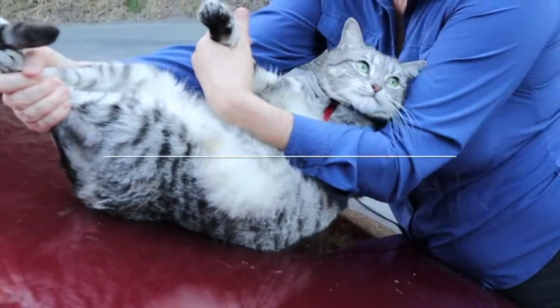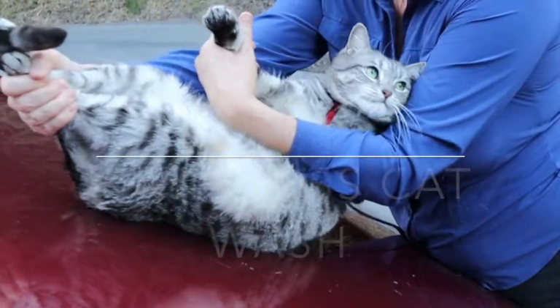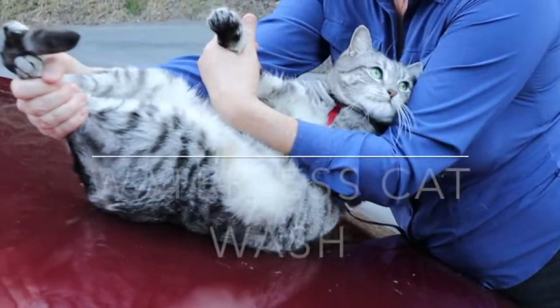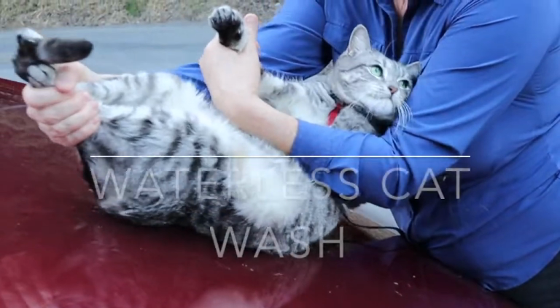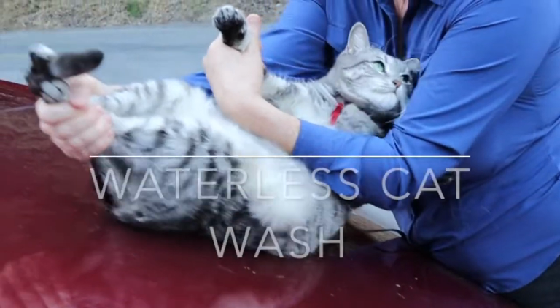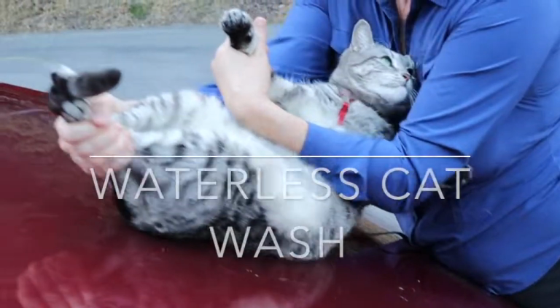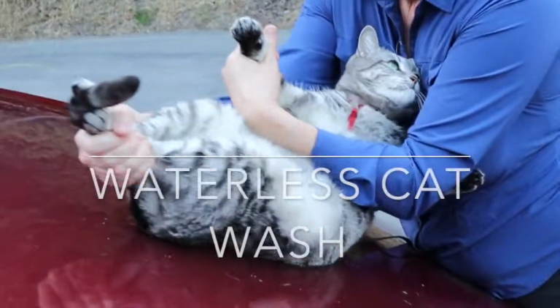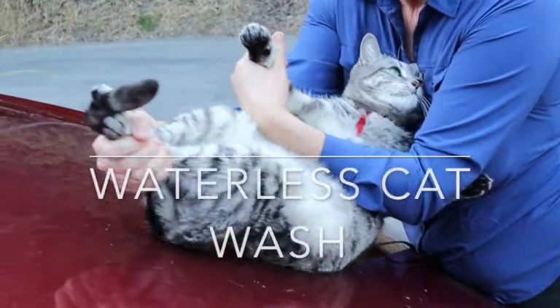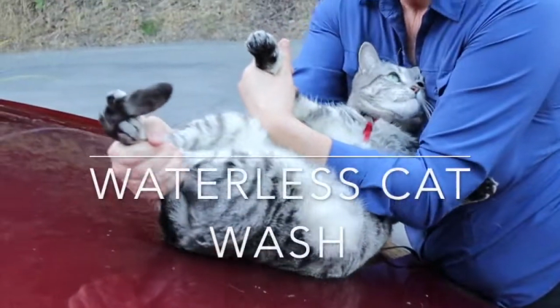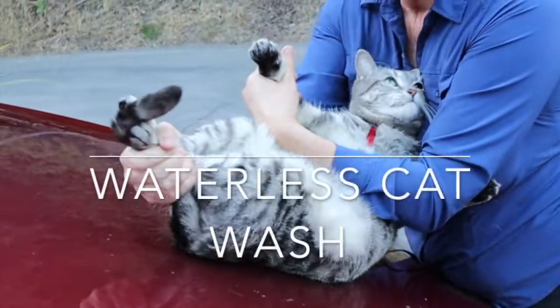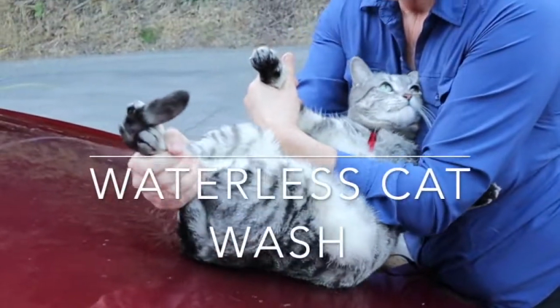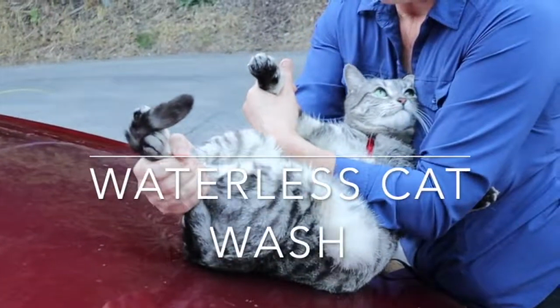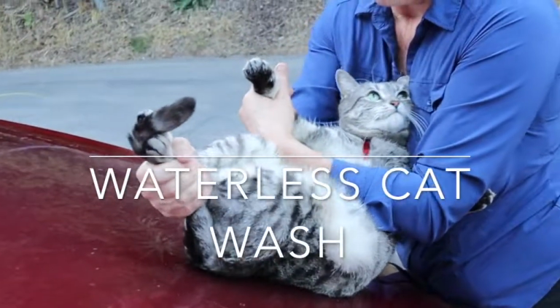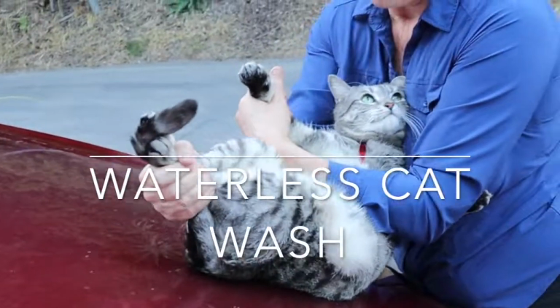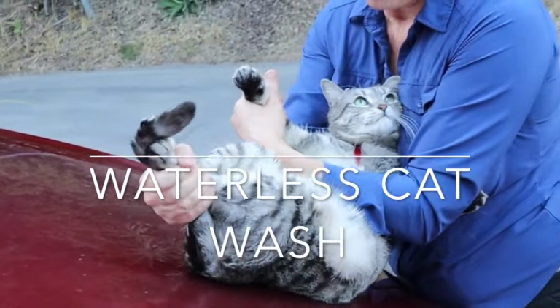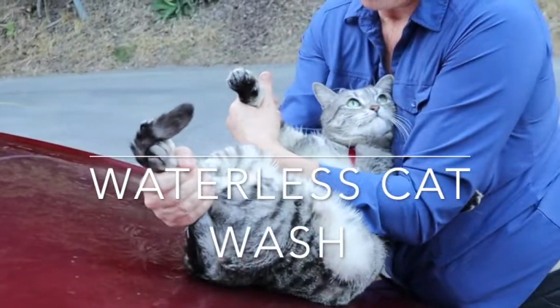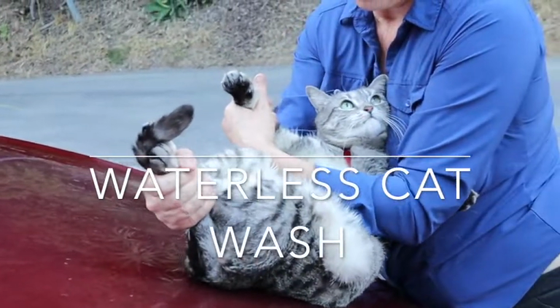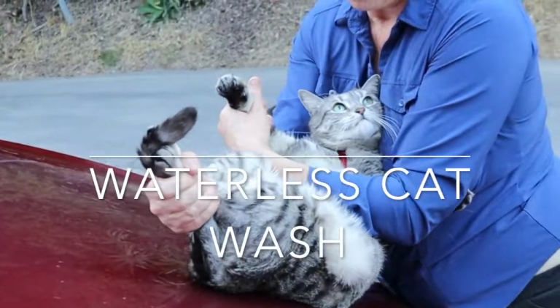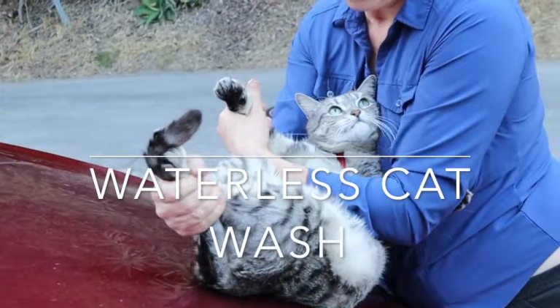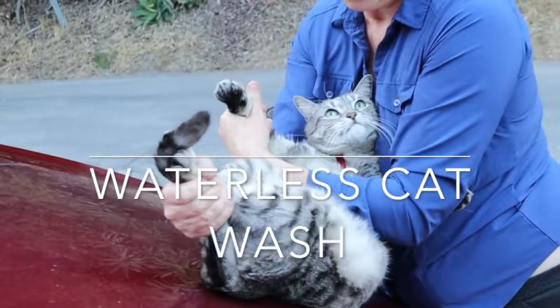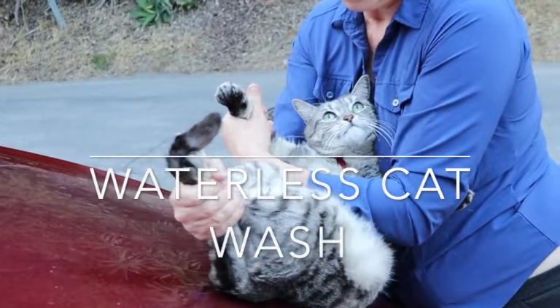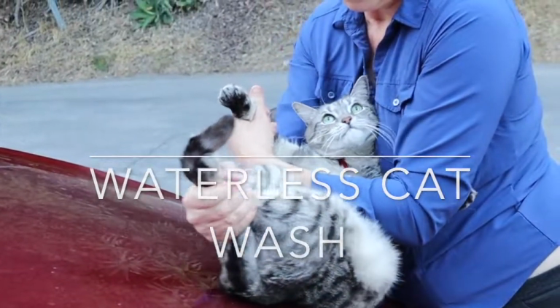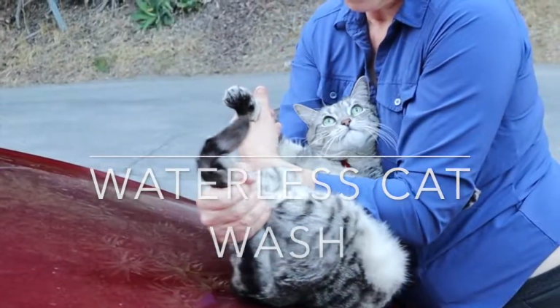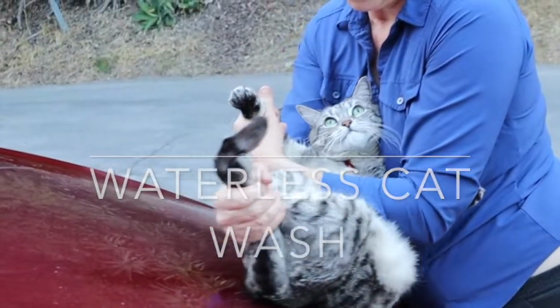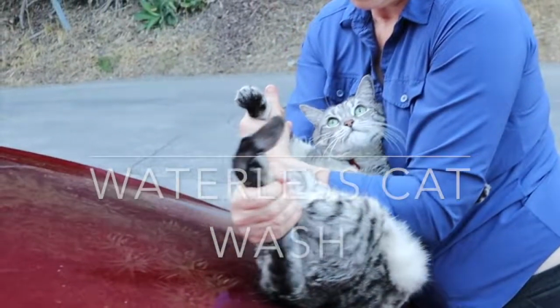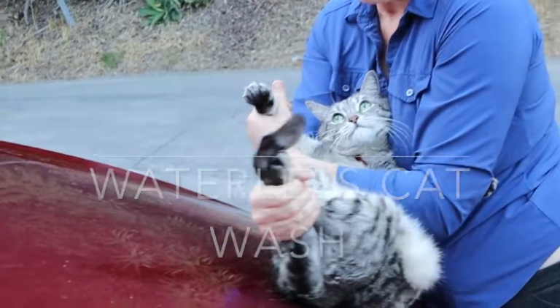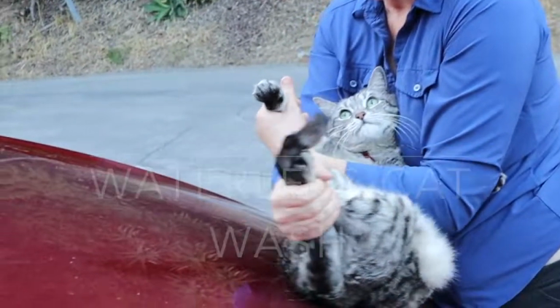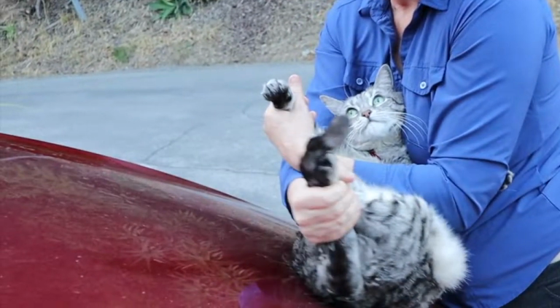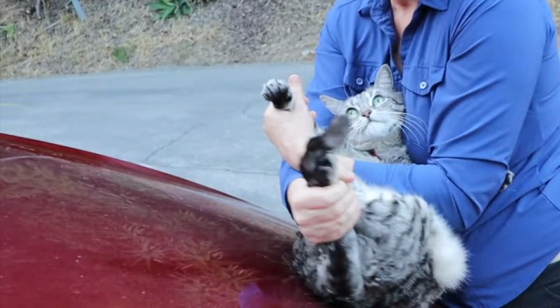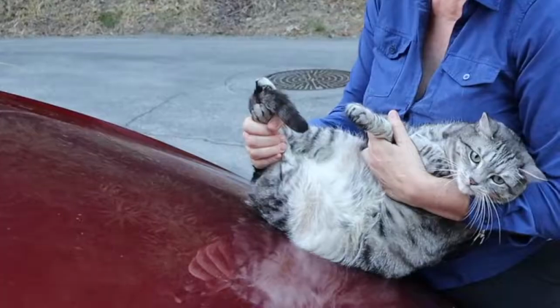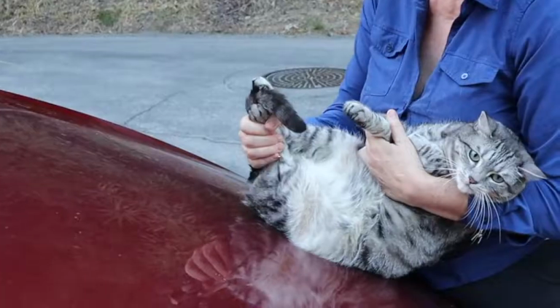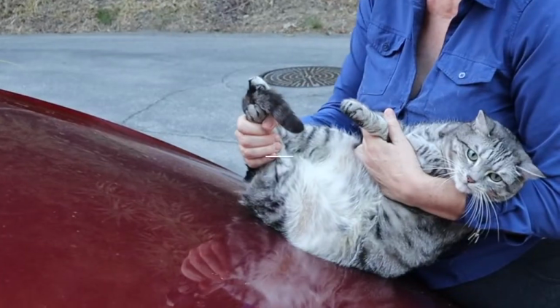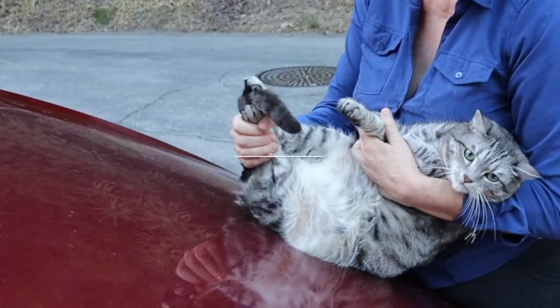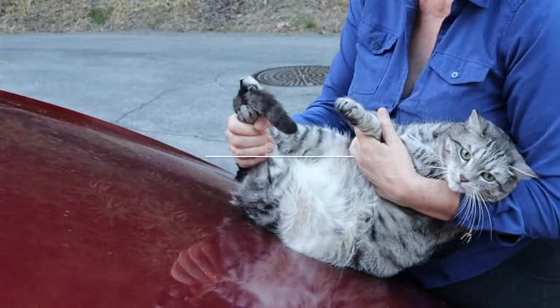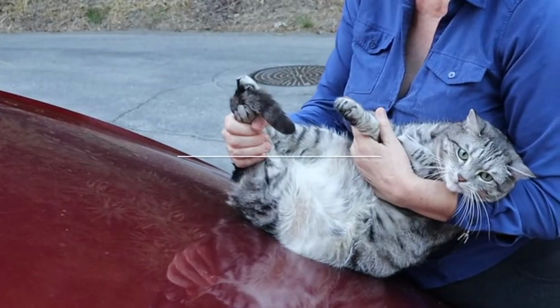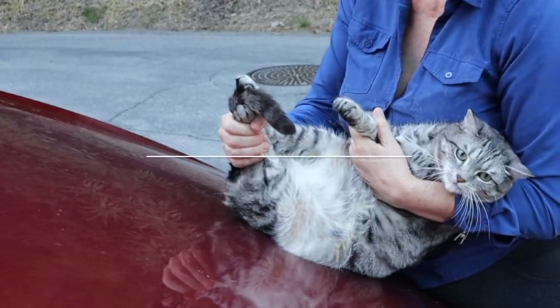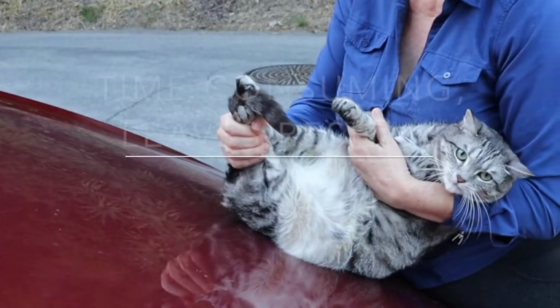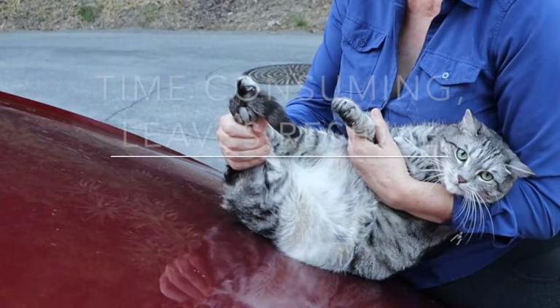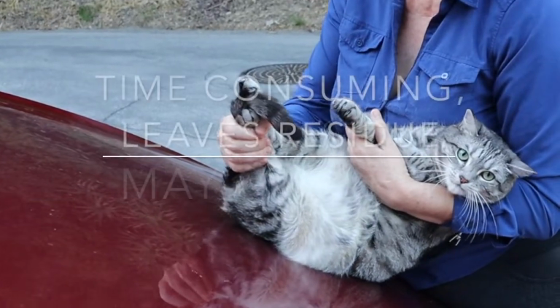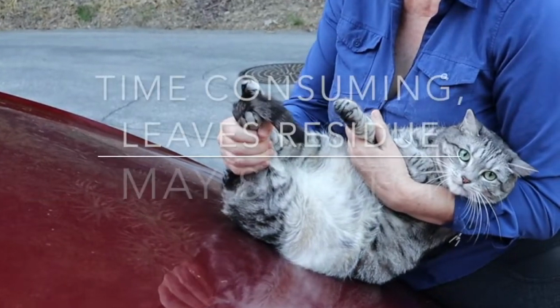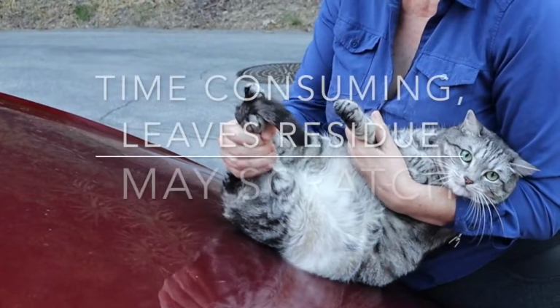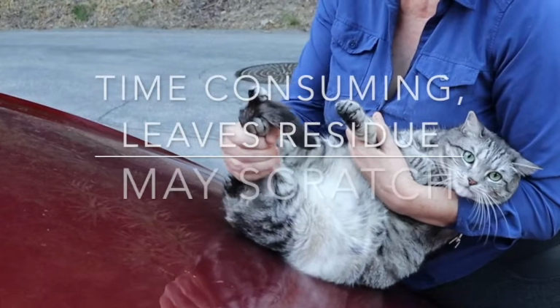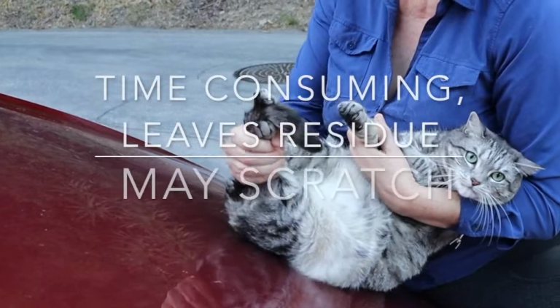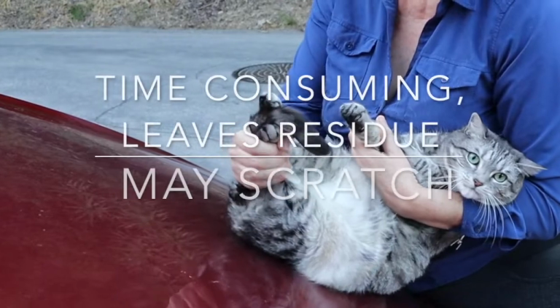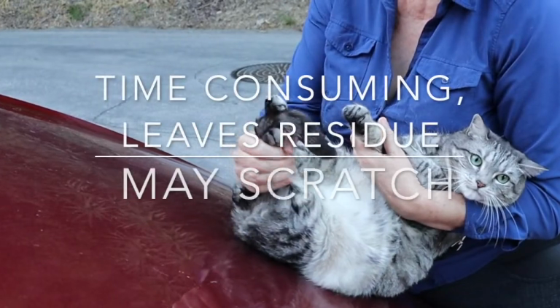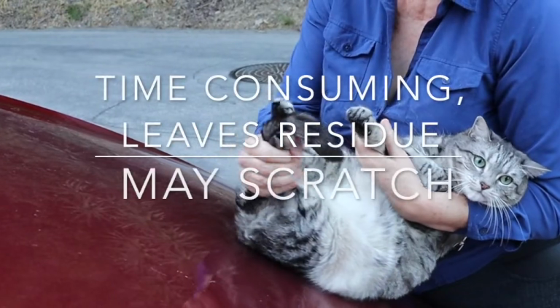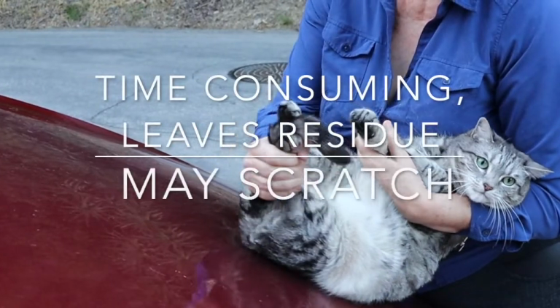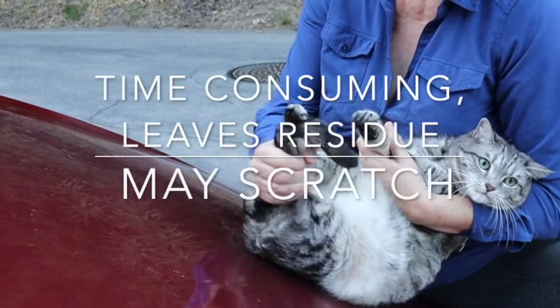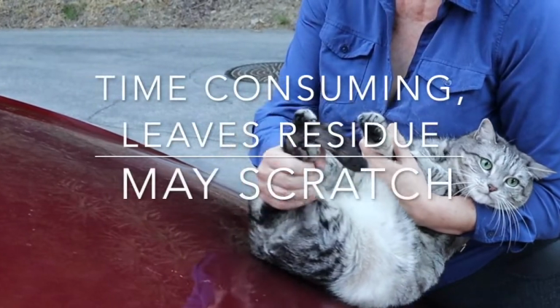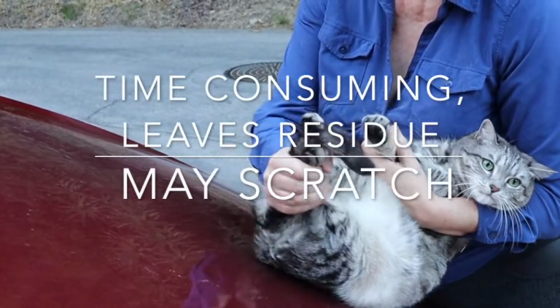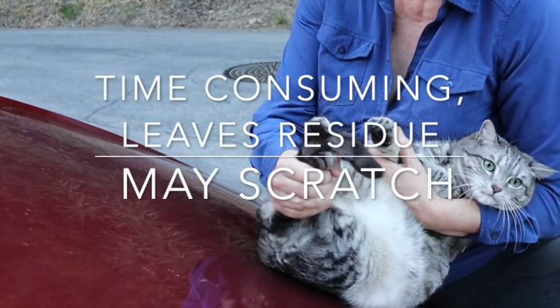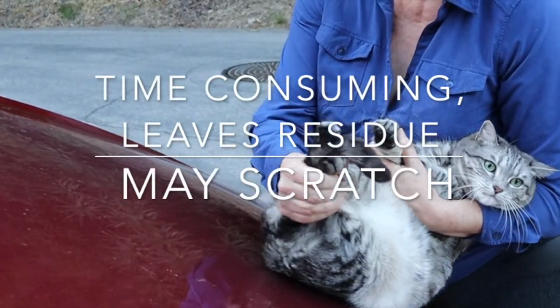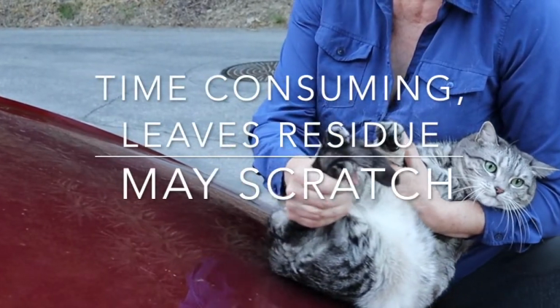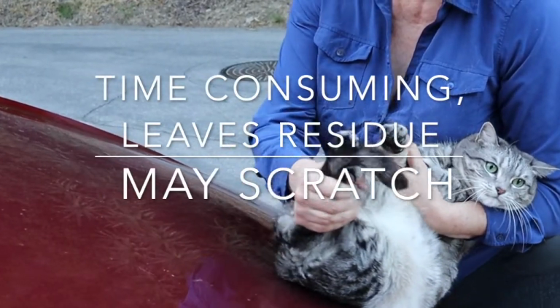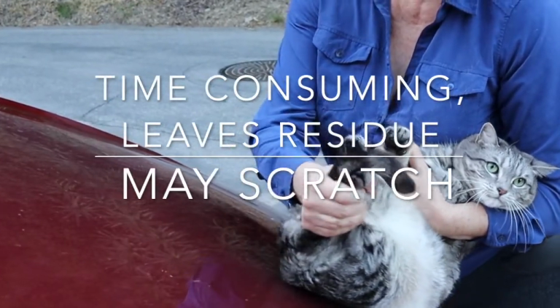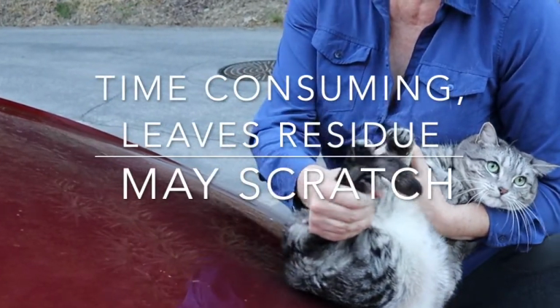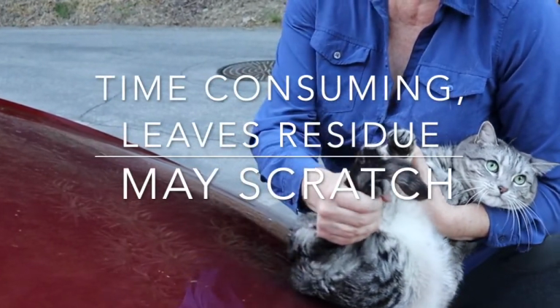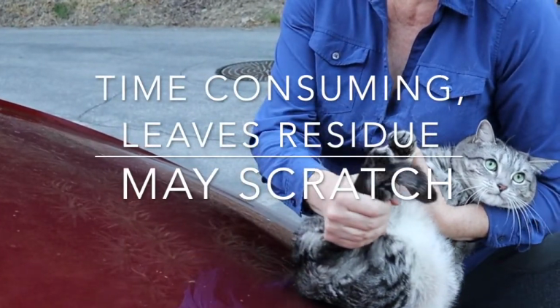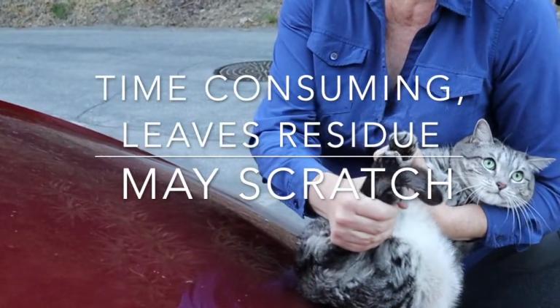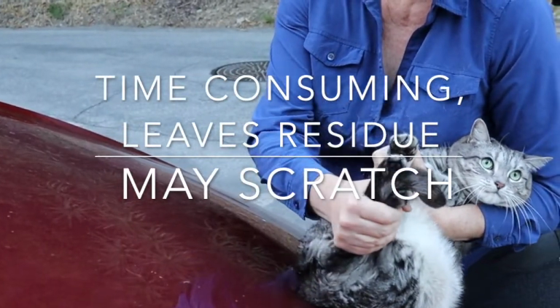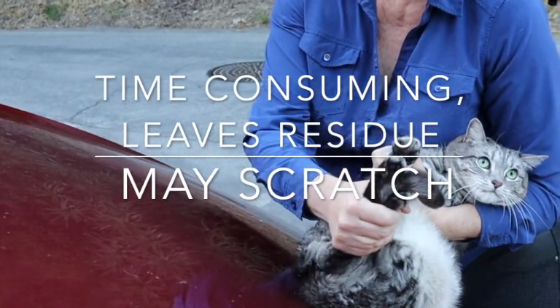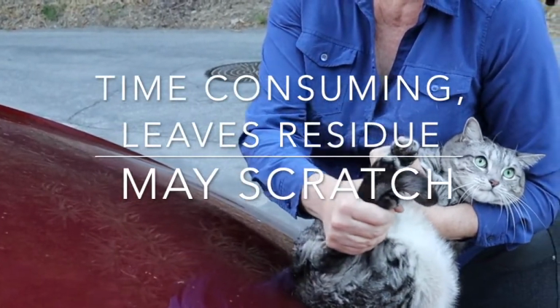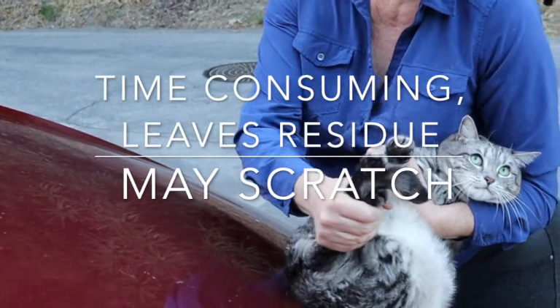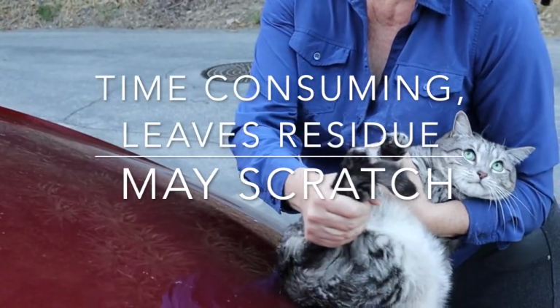Waterless car wash. It's time-consuming, leaves residue, and may scratch.